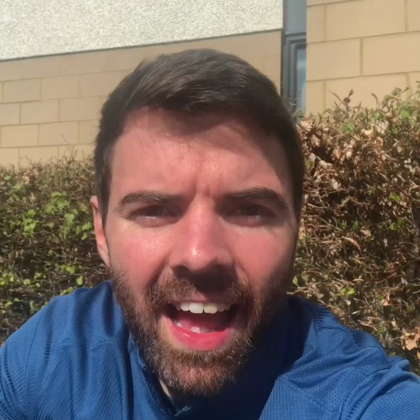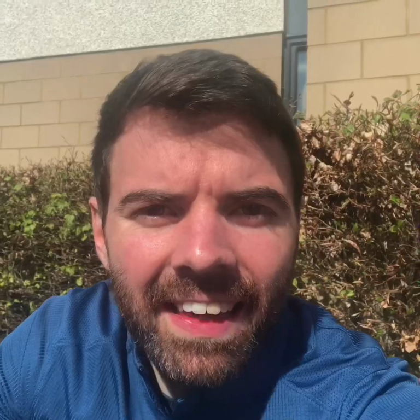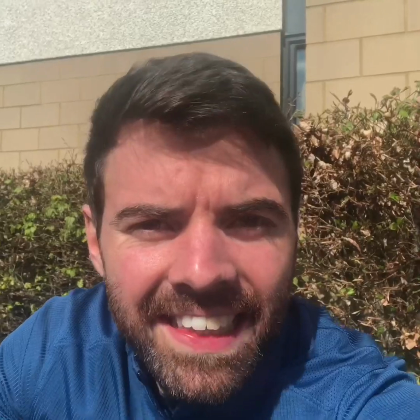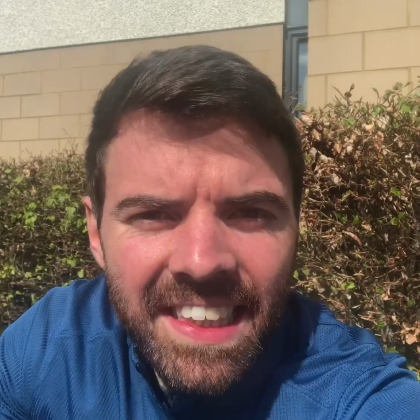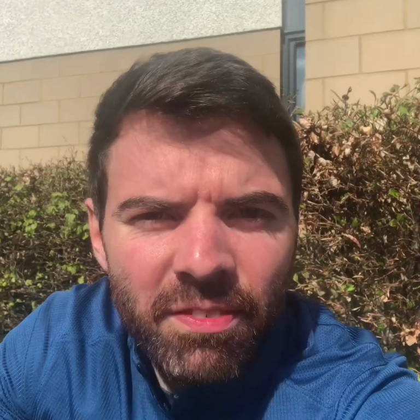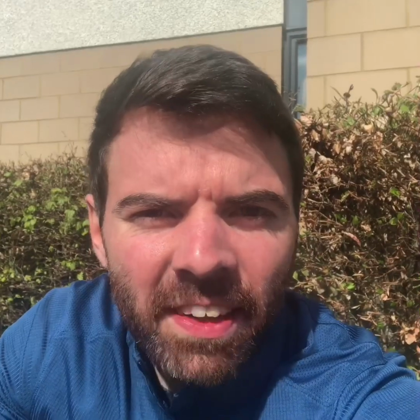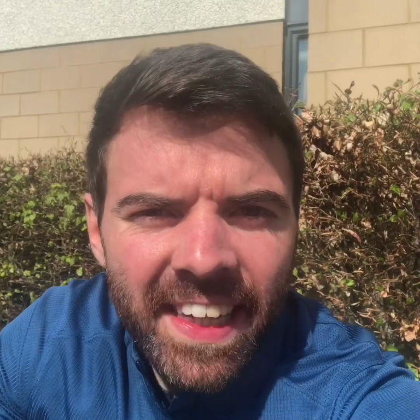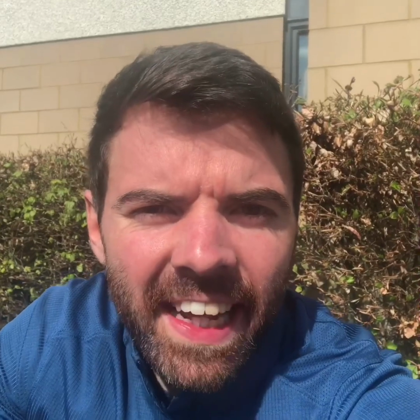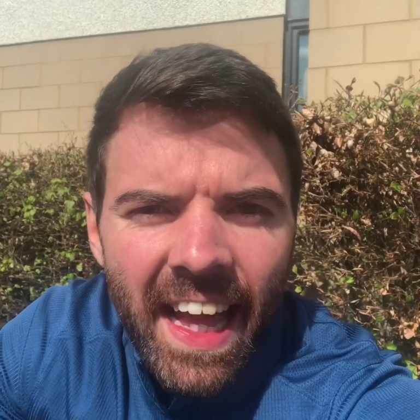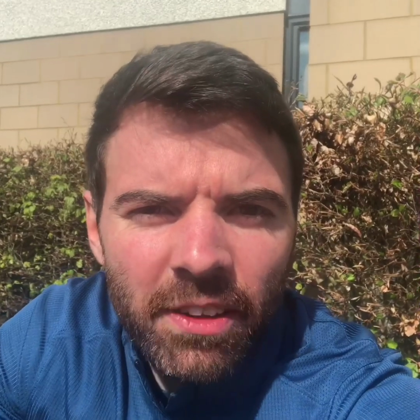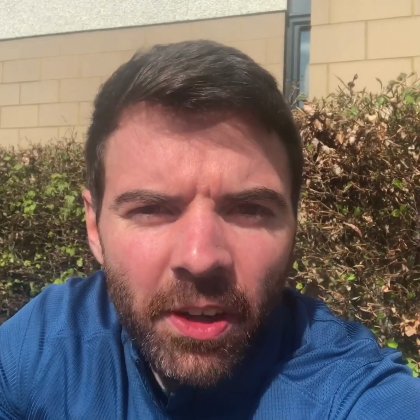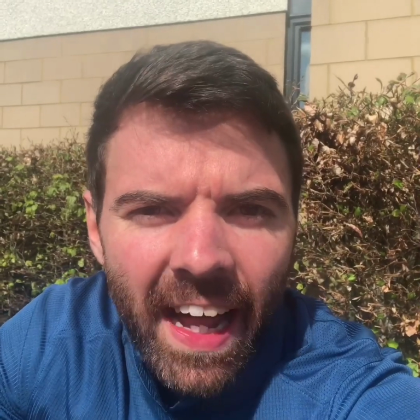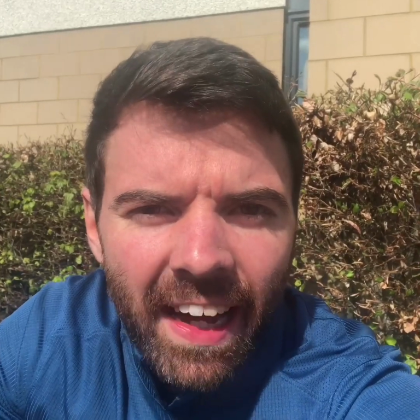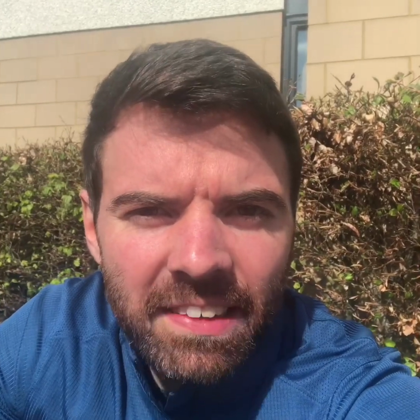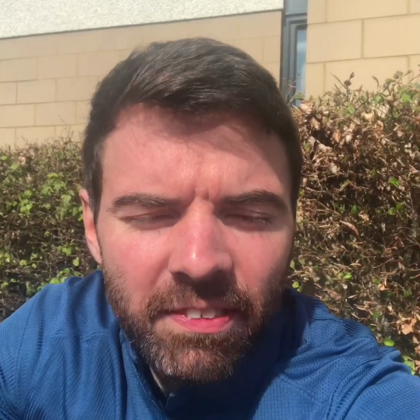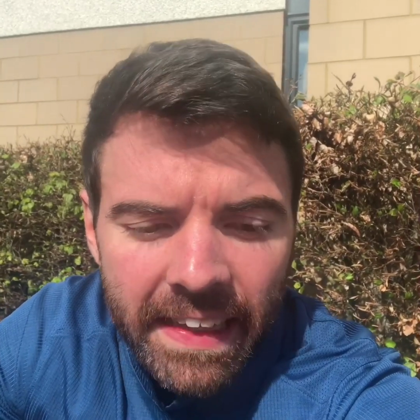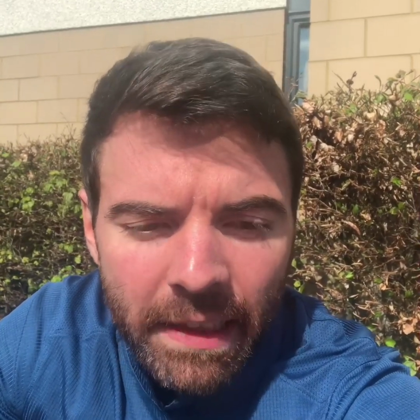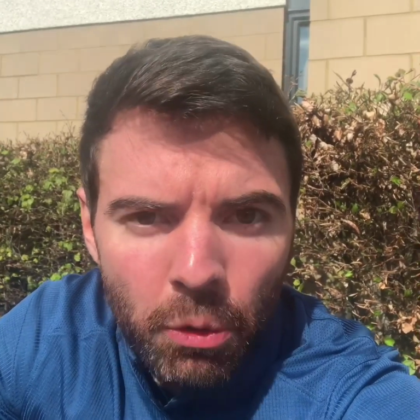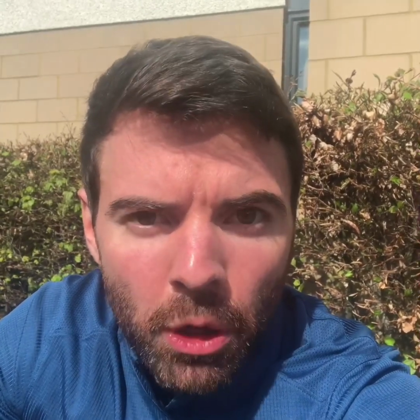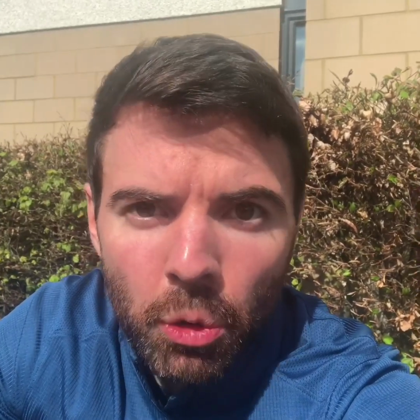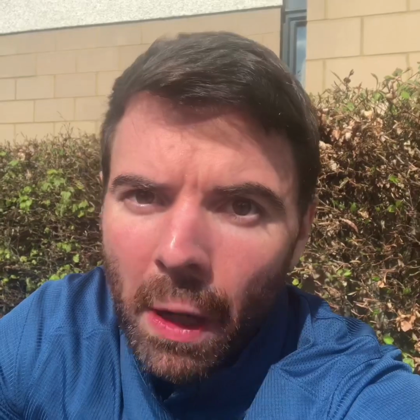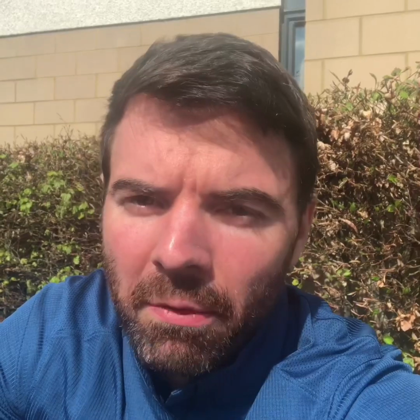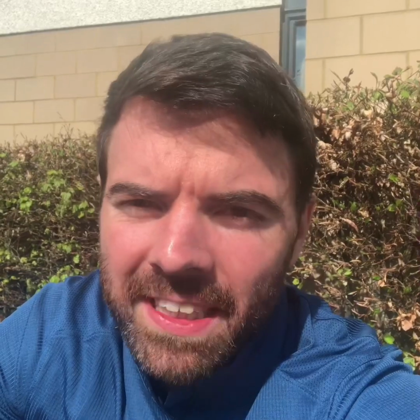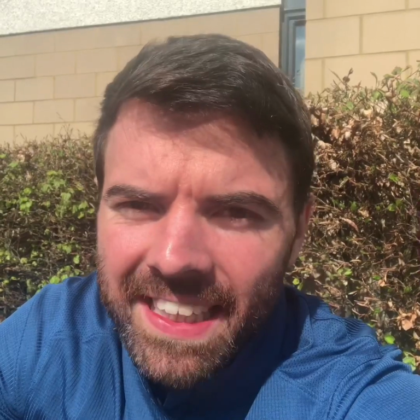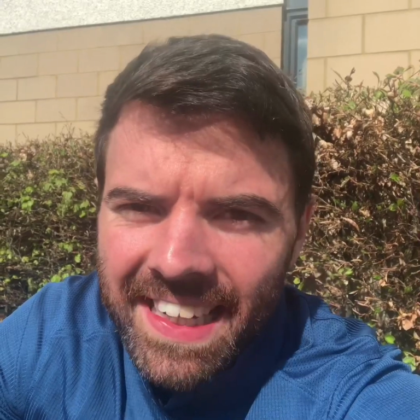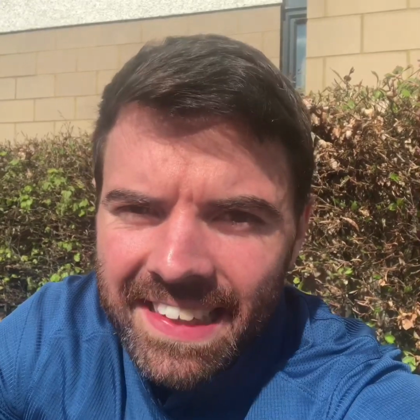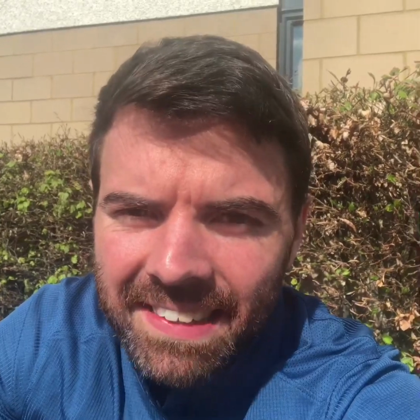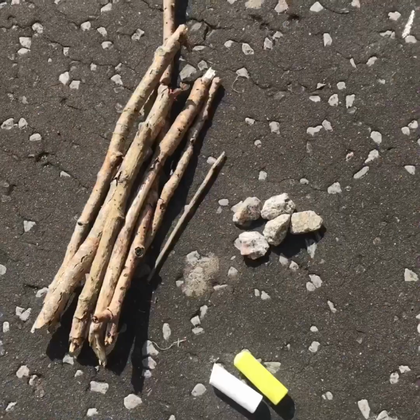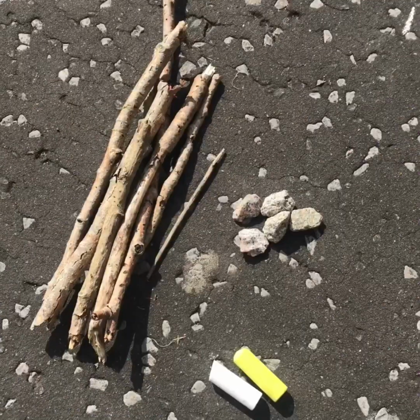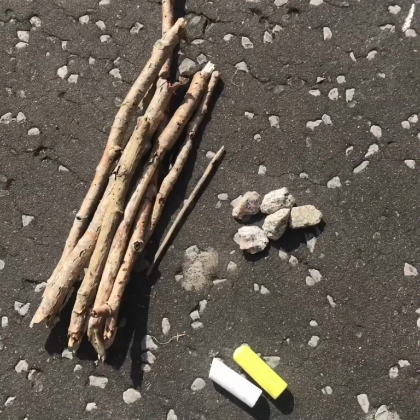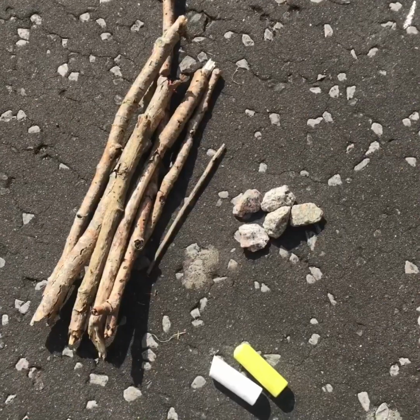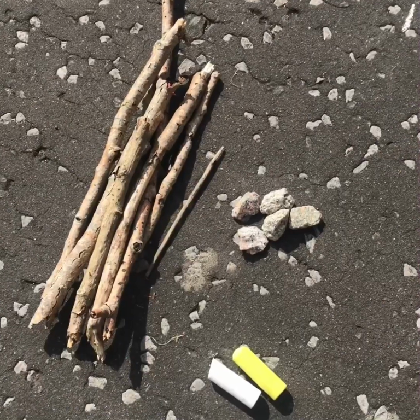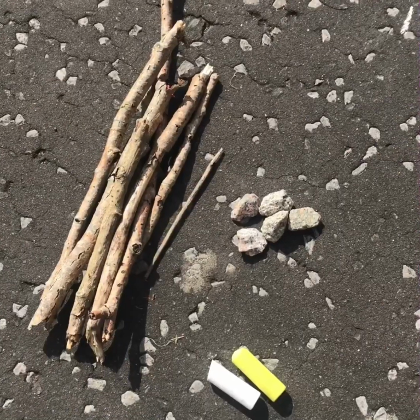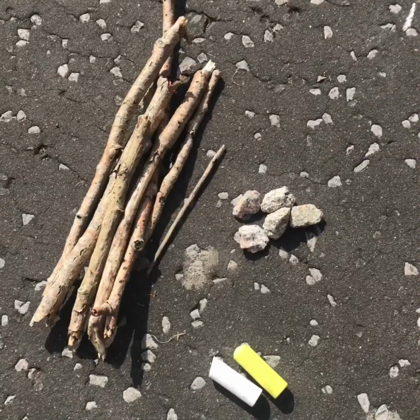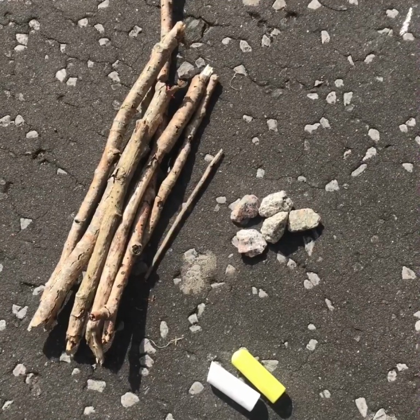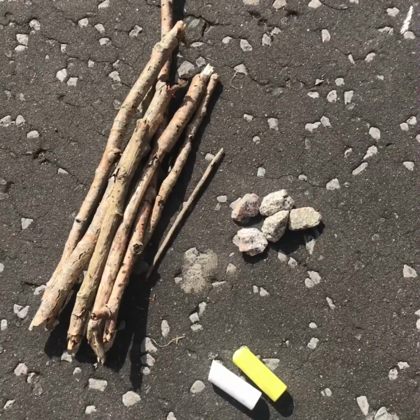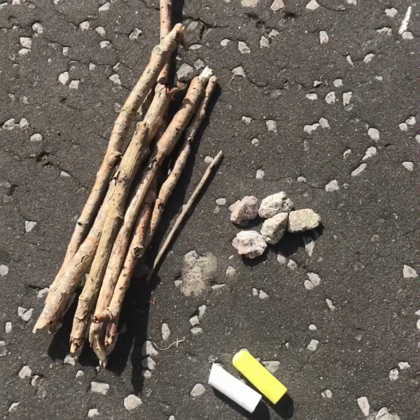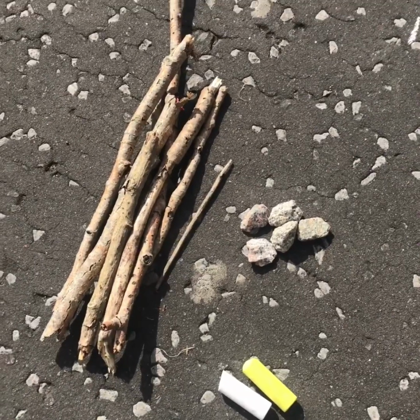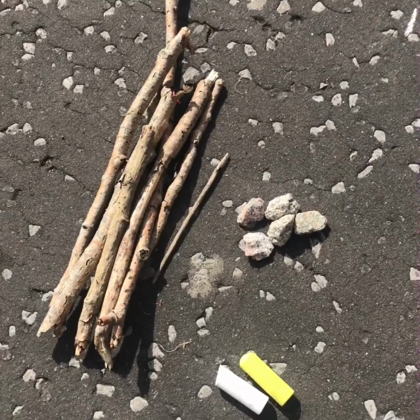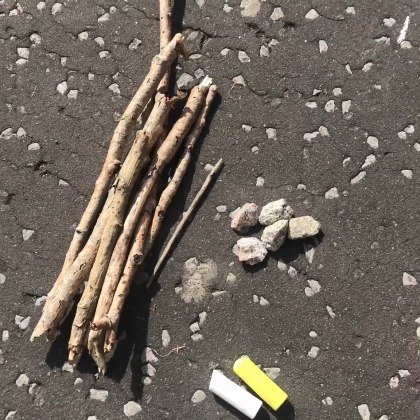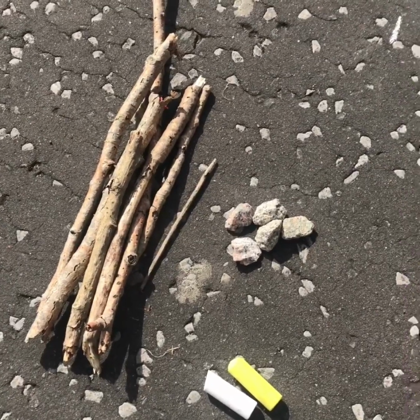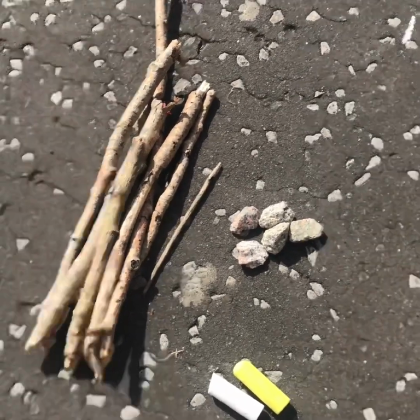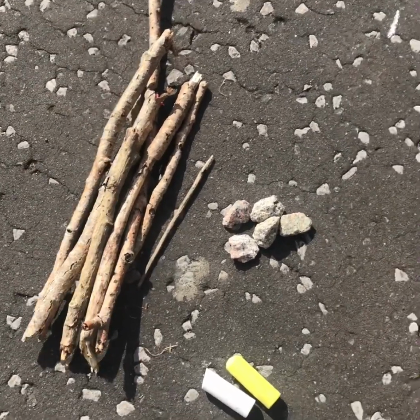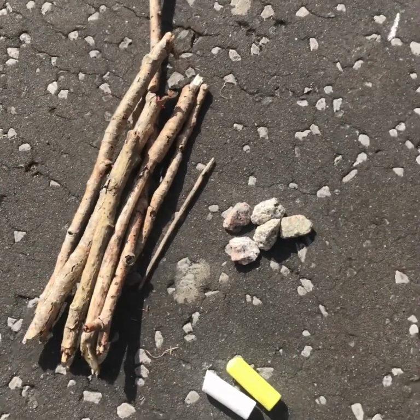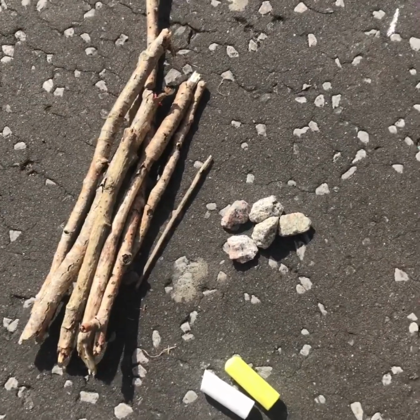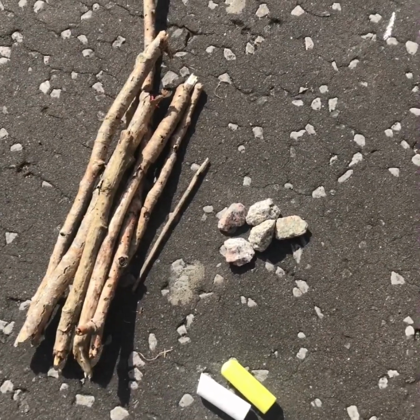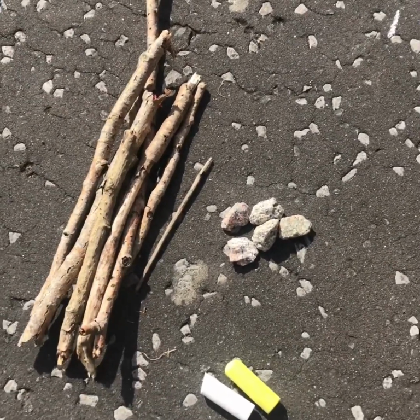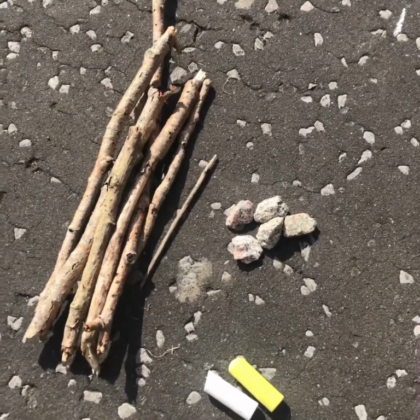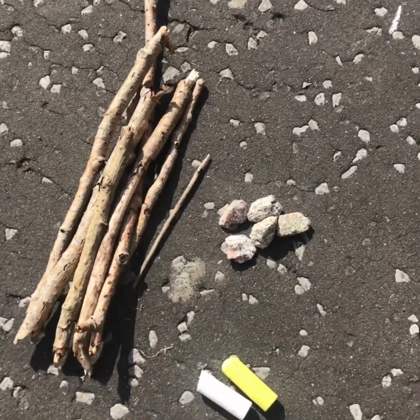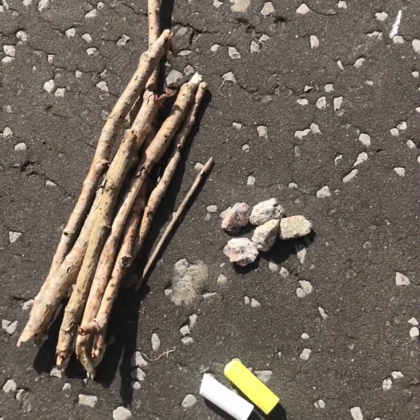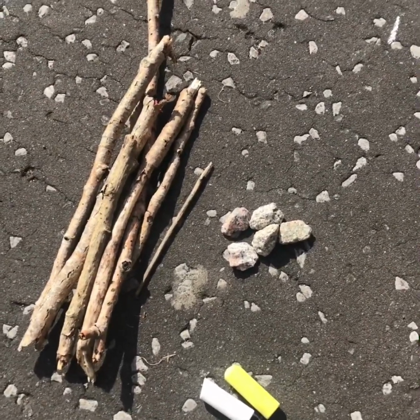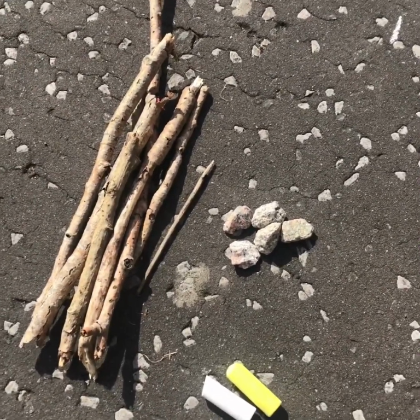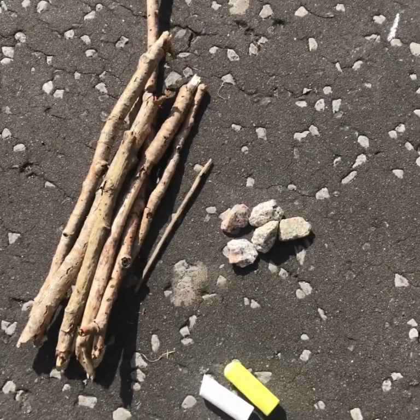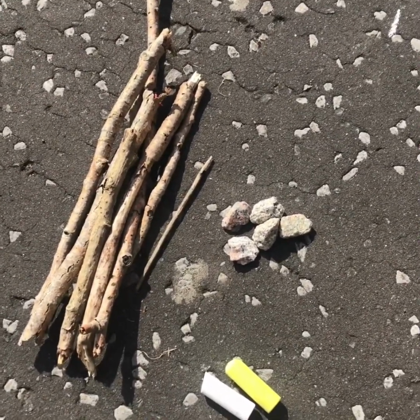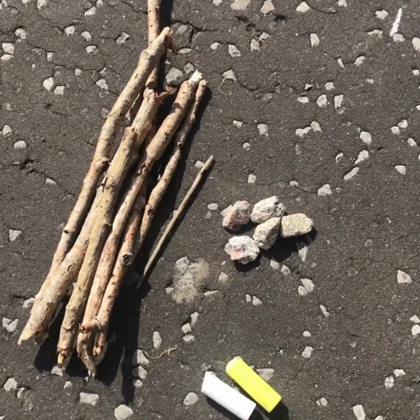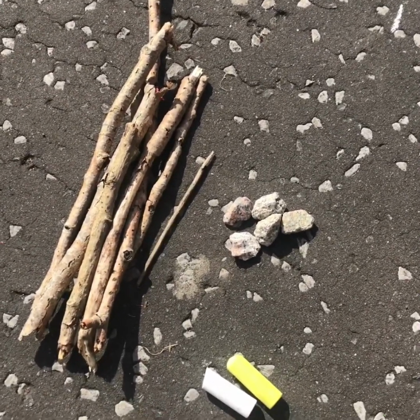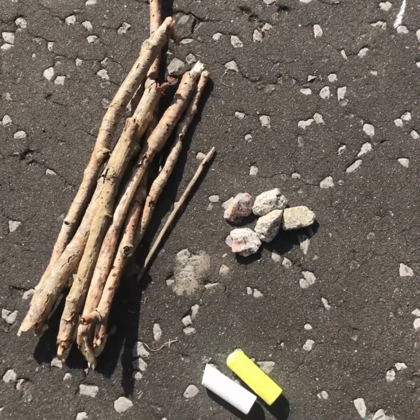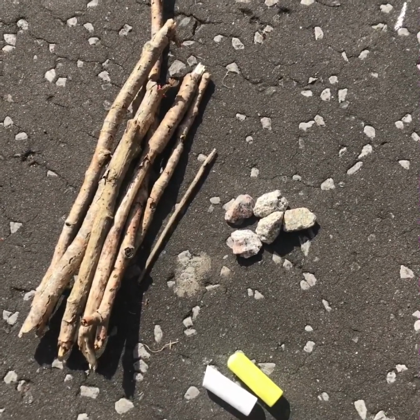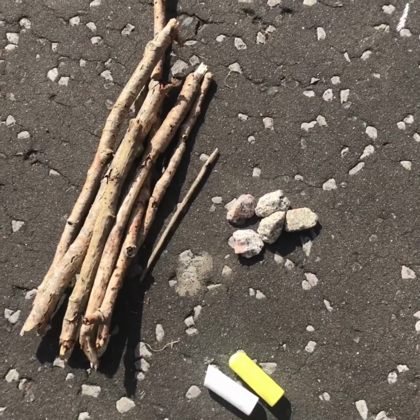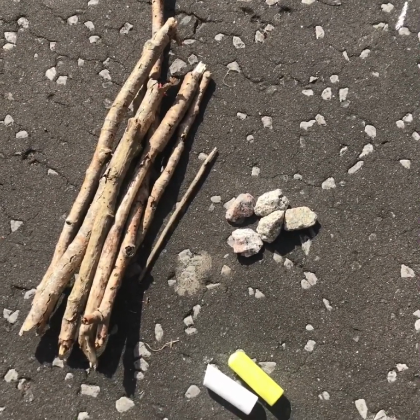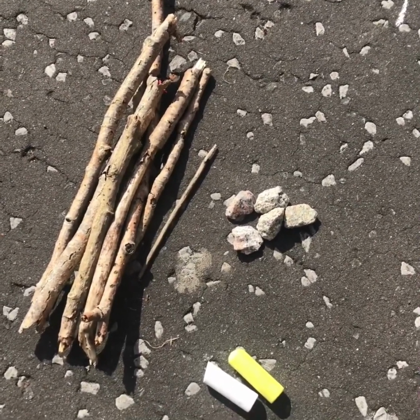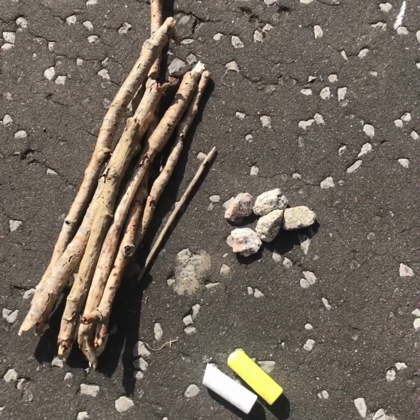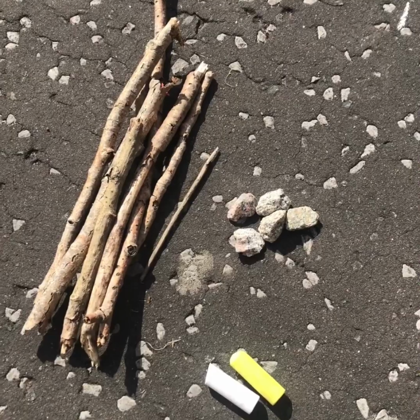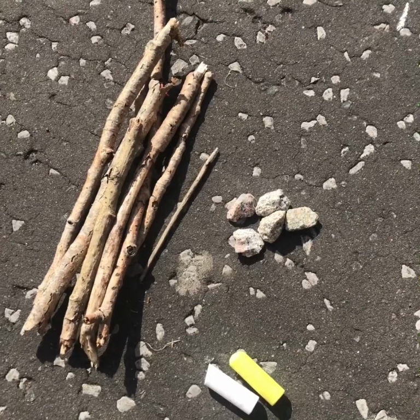This is a fun data gathering activity that you can do outside. All you need is some sticks and some stones, and if you've got chalk, that's even better.